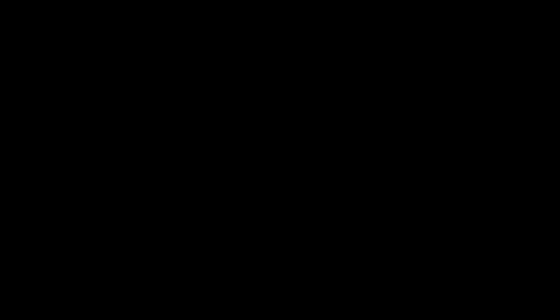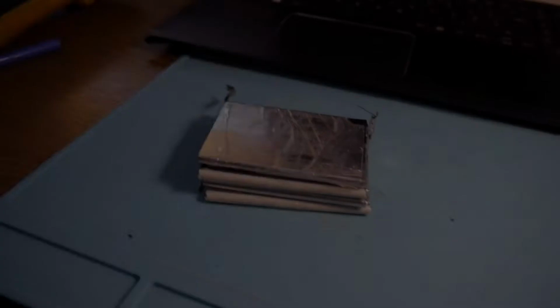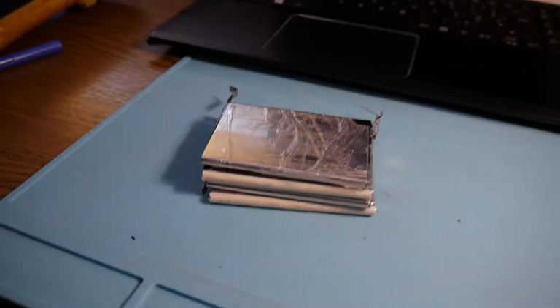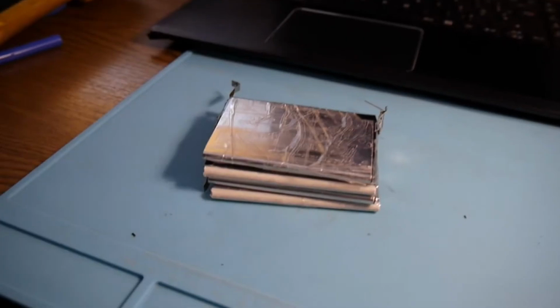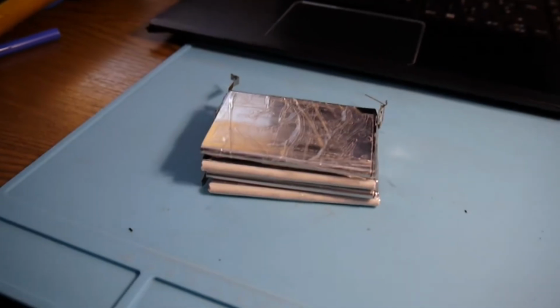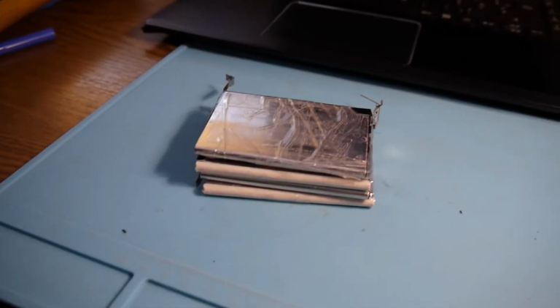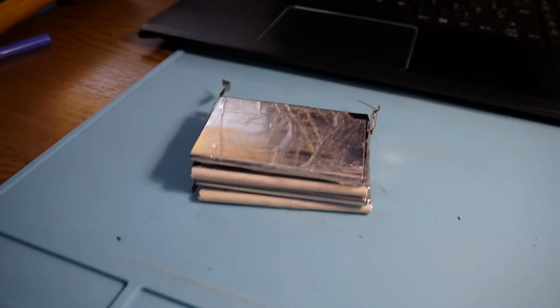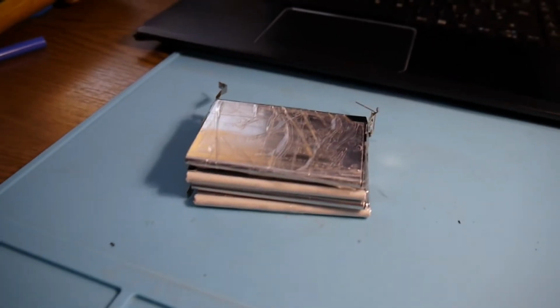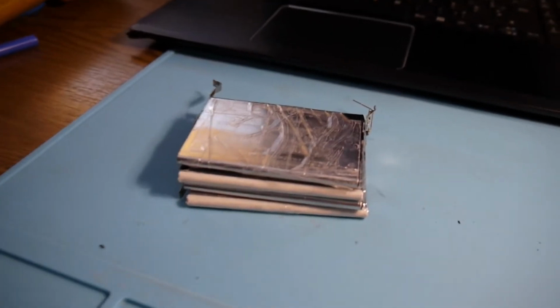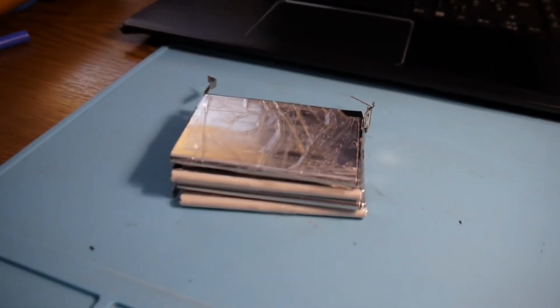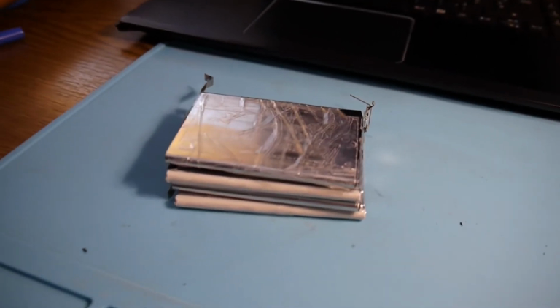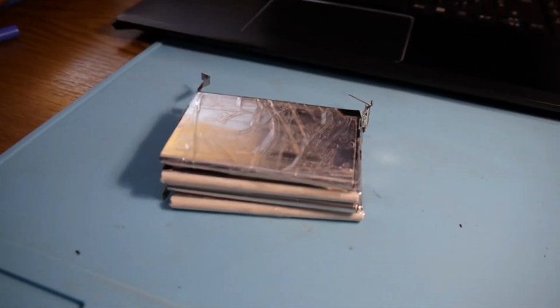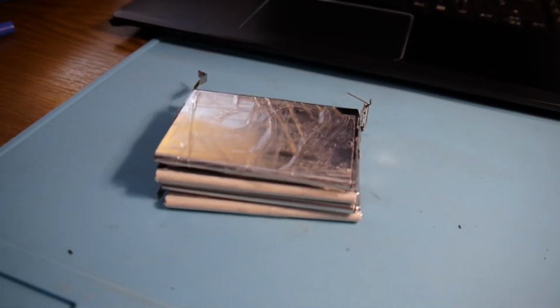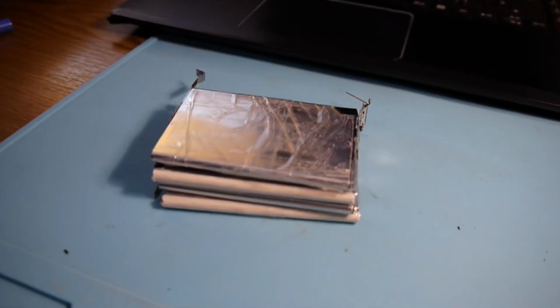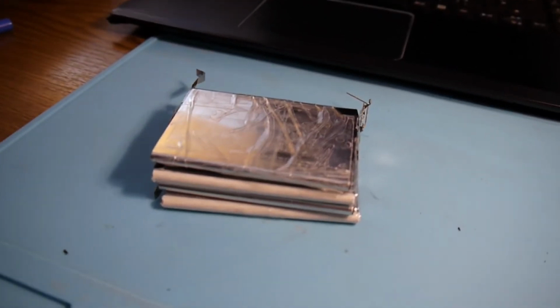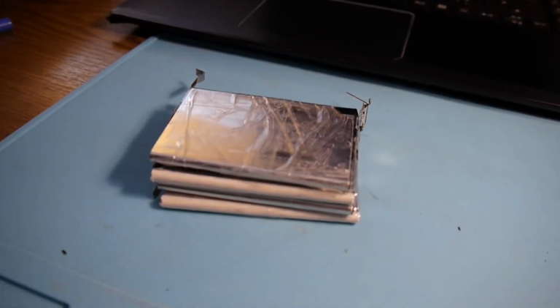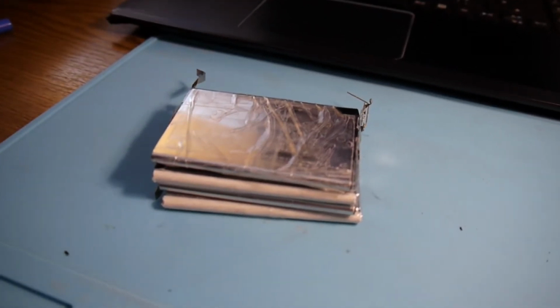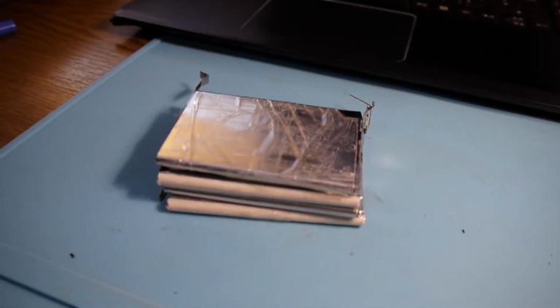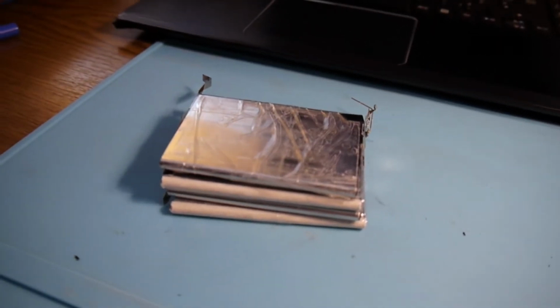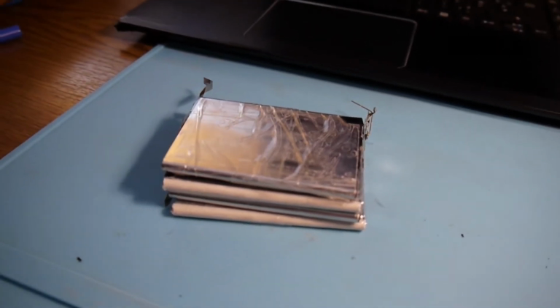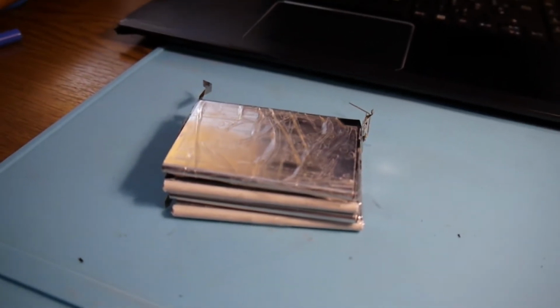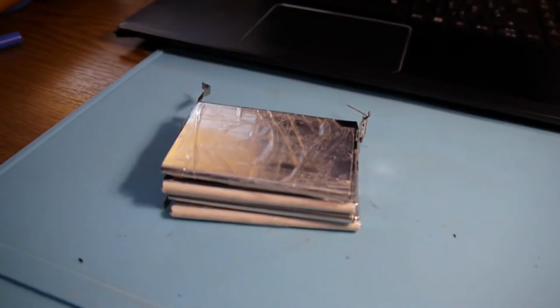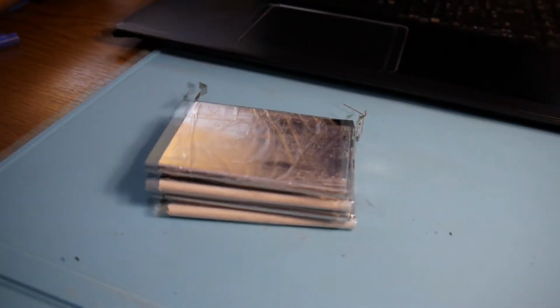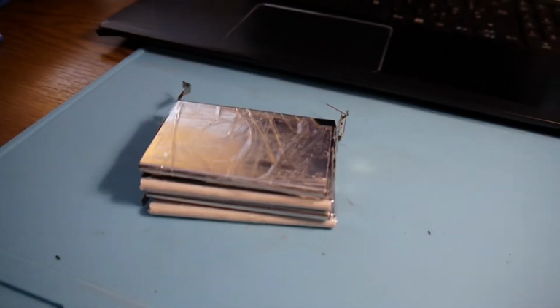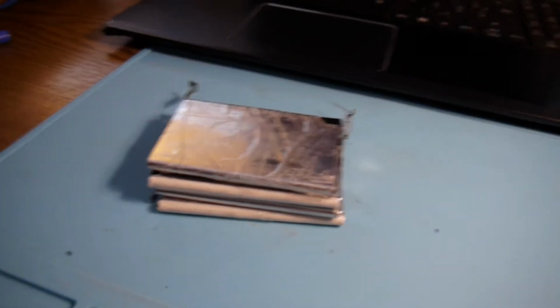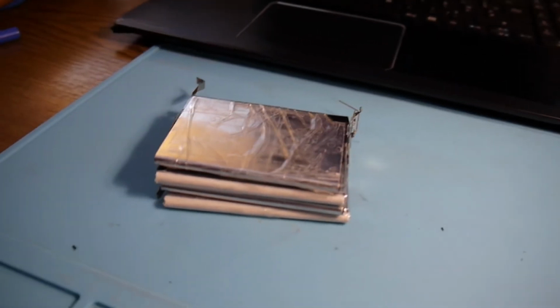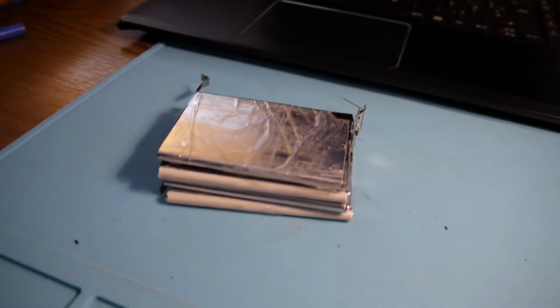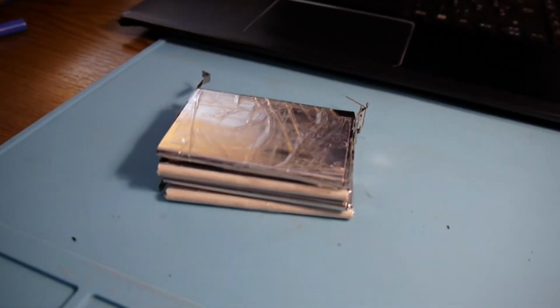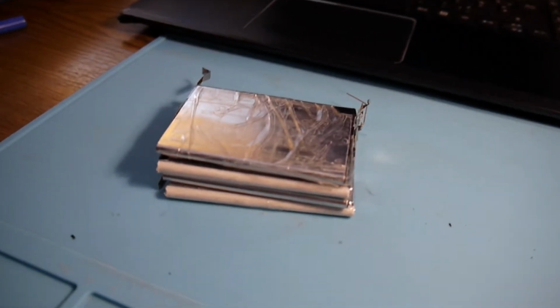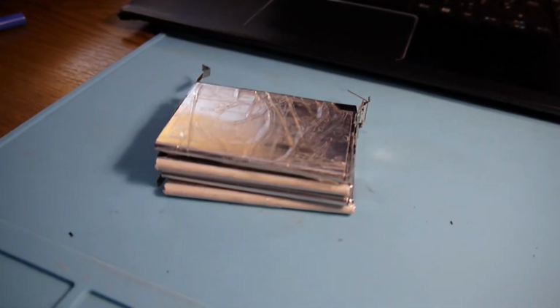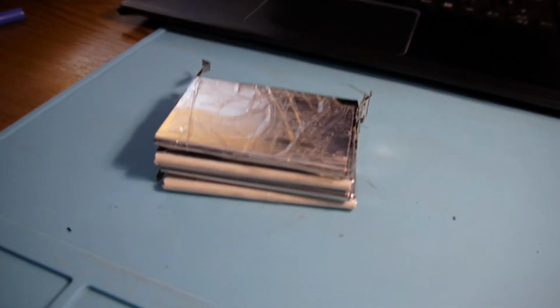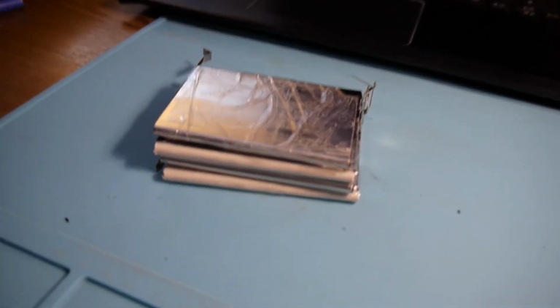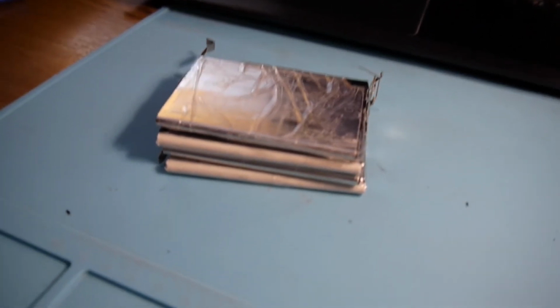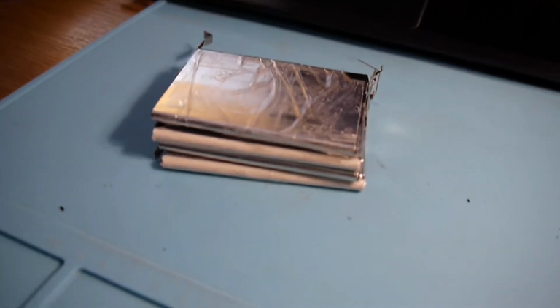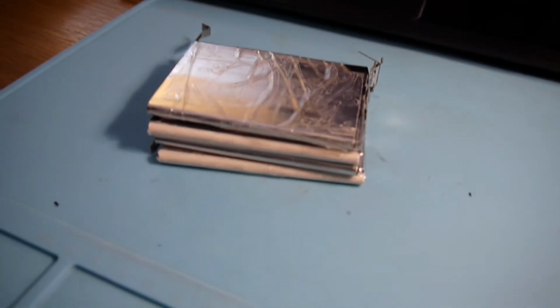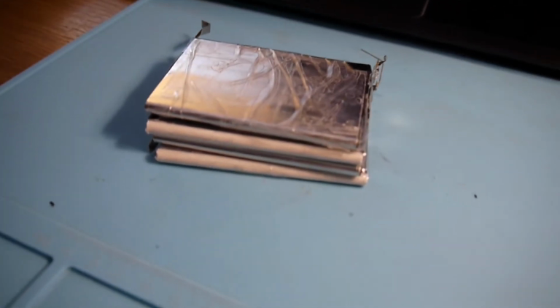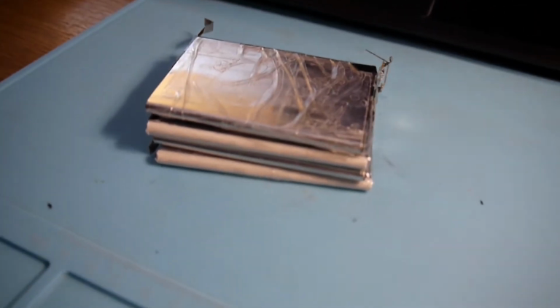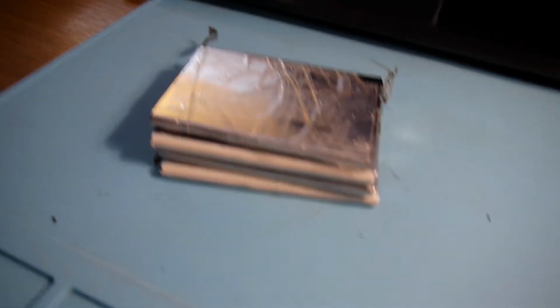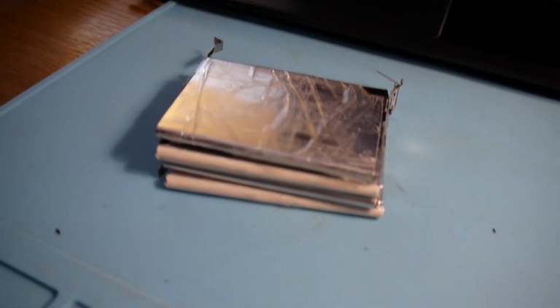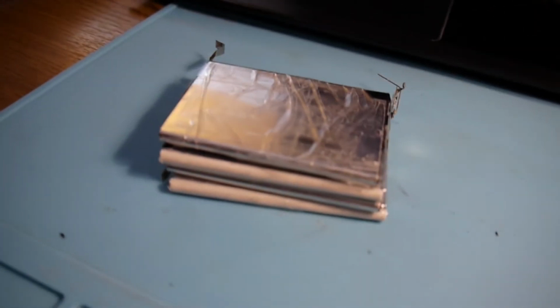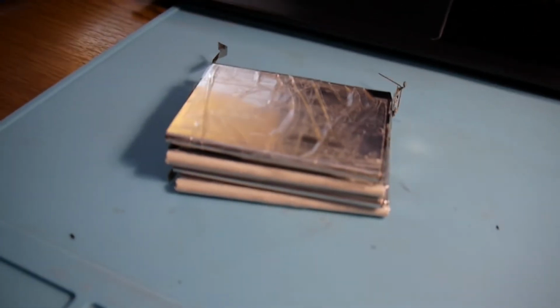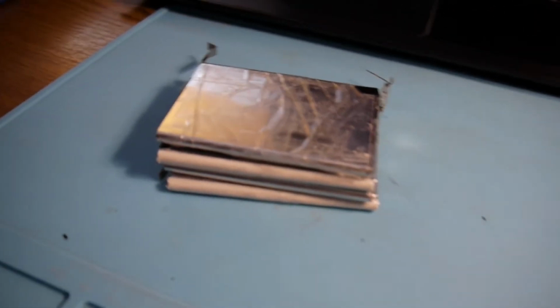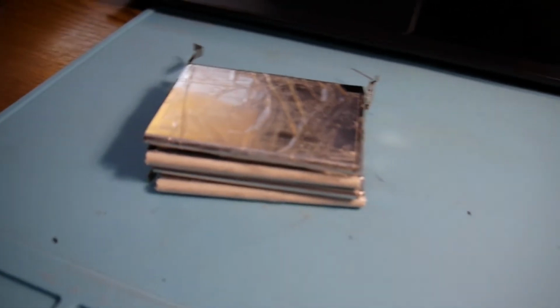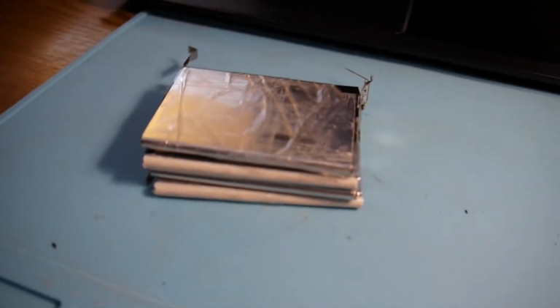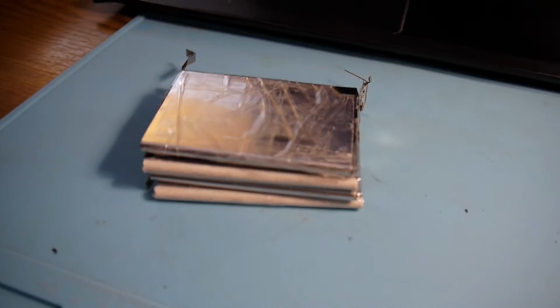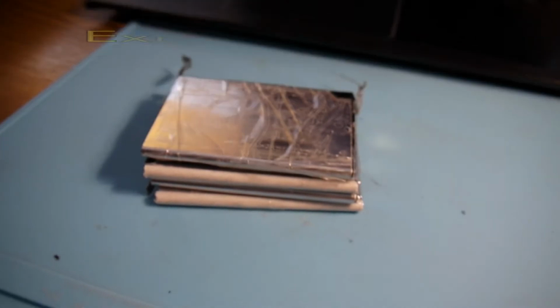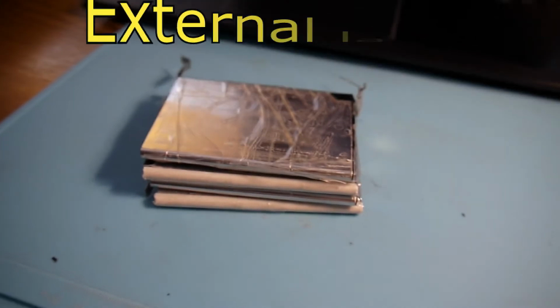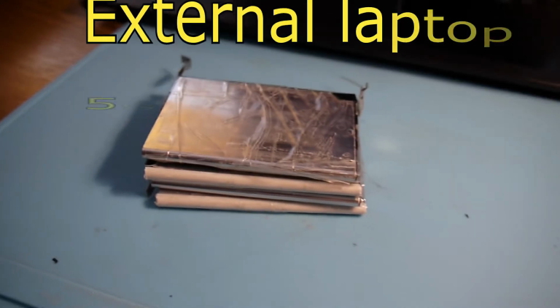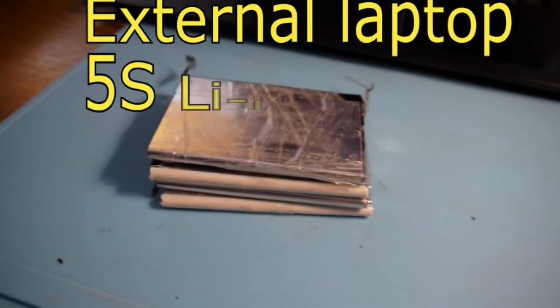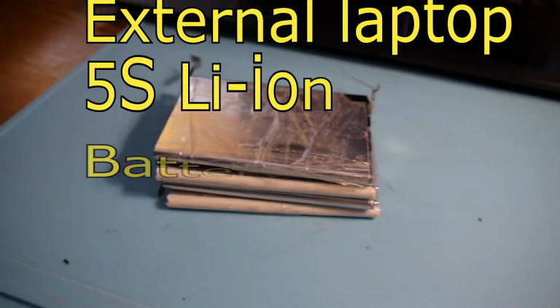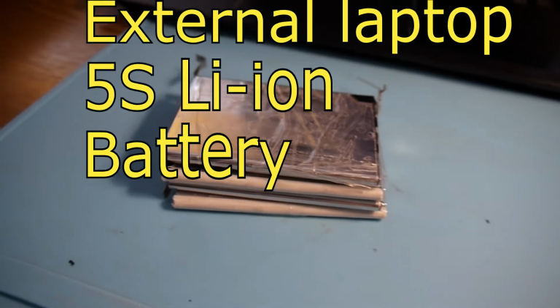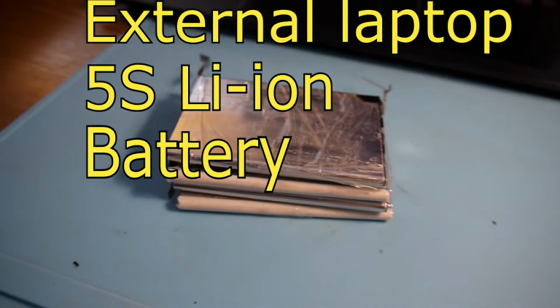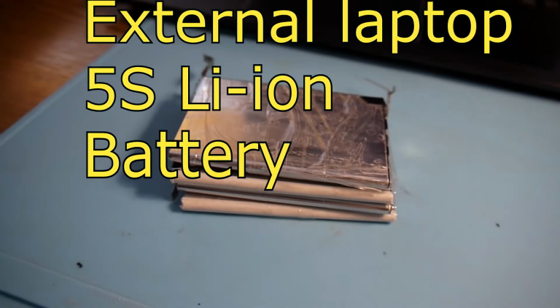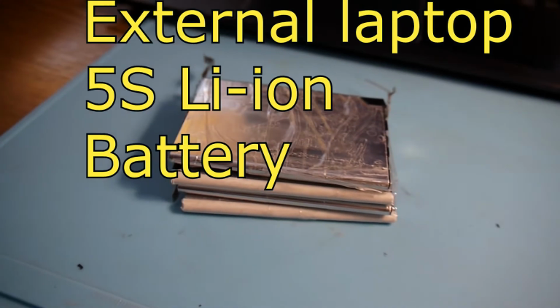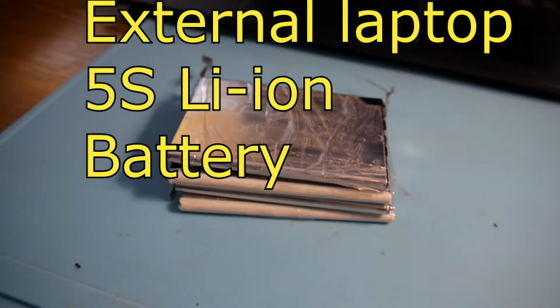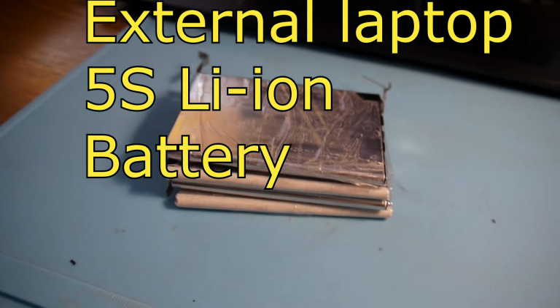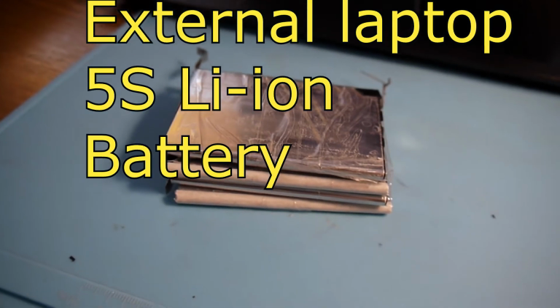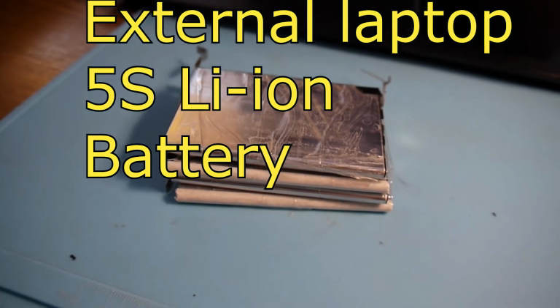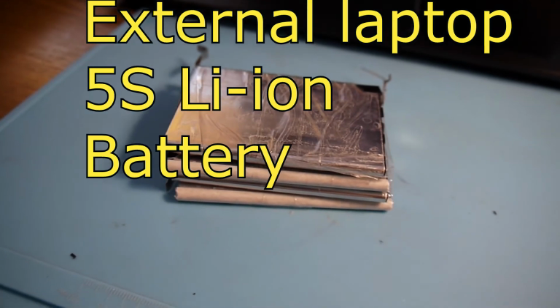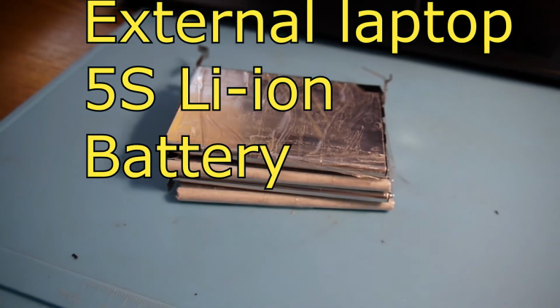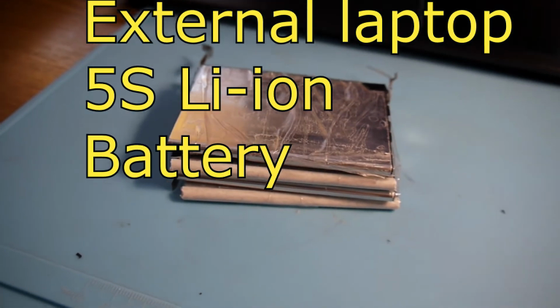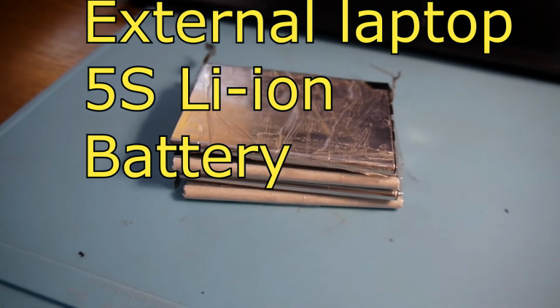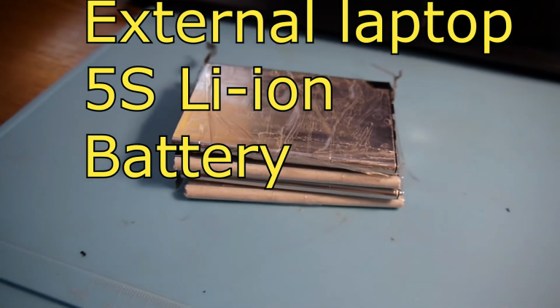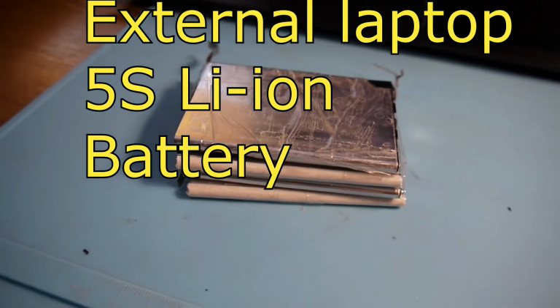Hello again, a new day, a new project. What I want to try to do today is an external laptop battery.